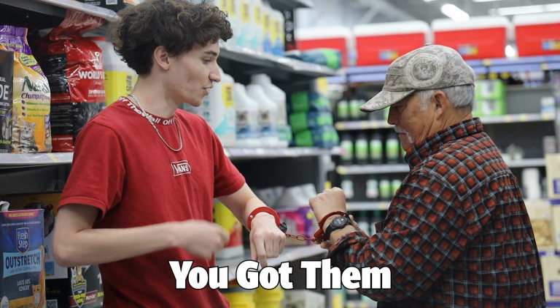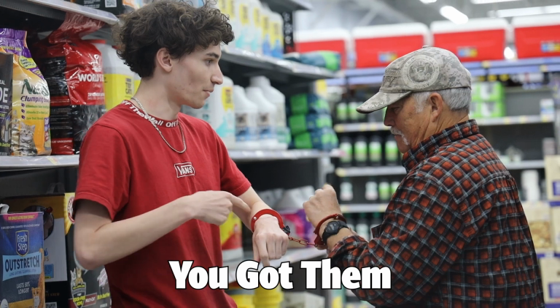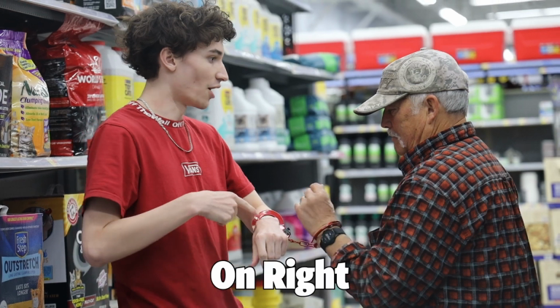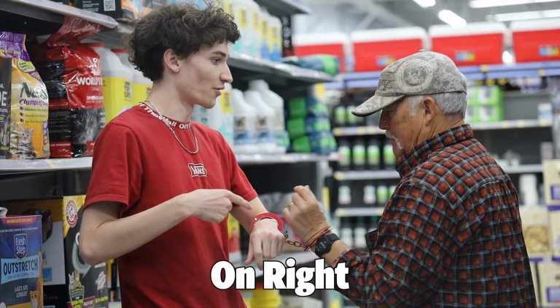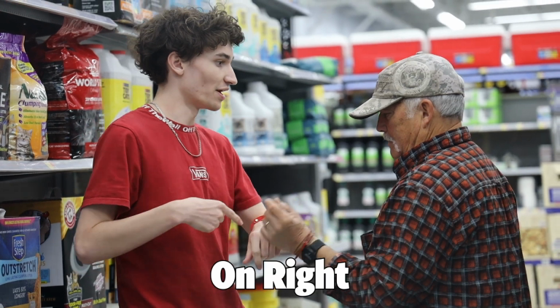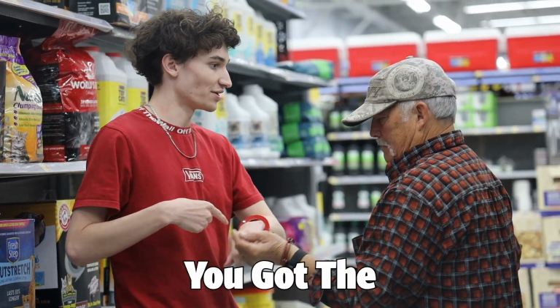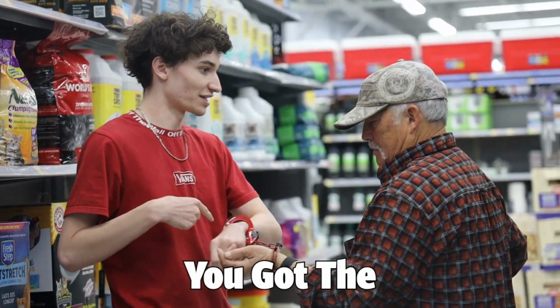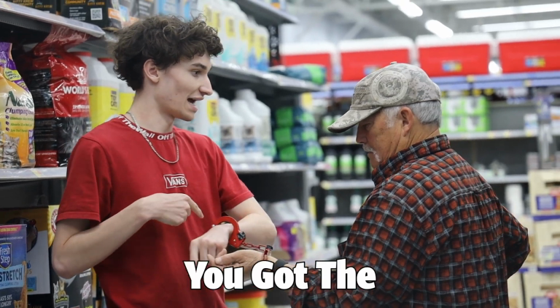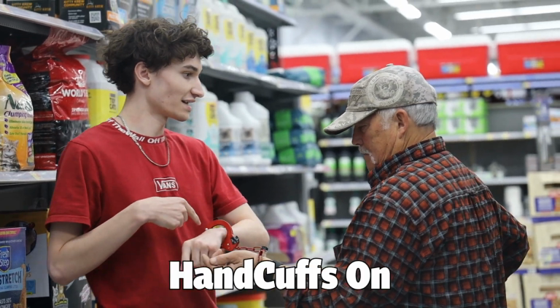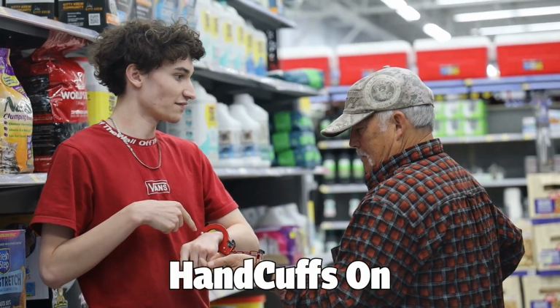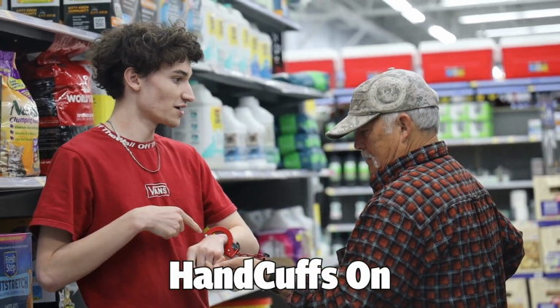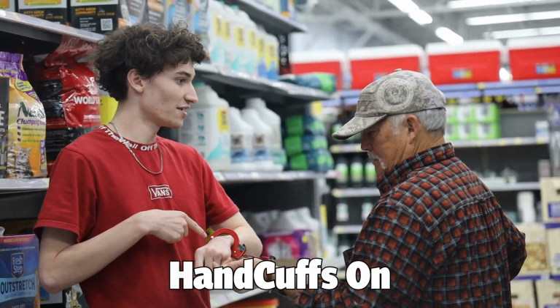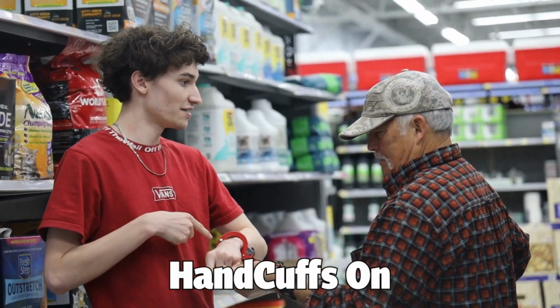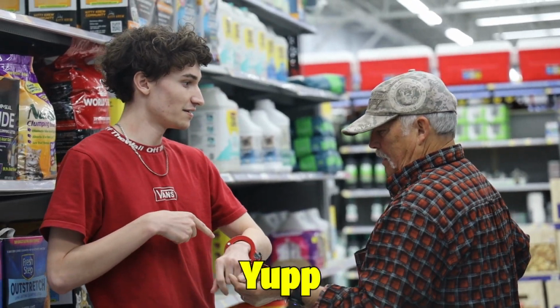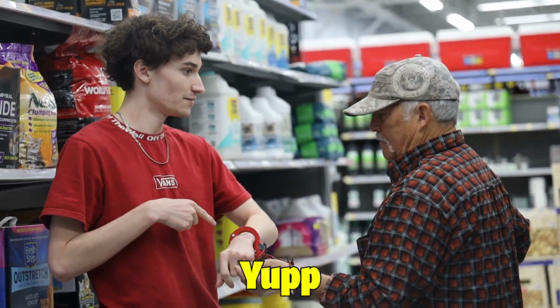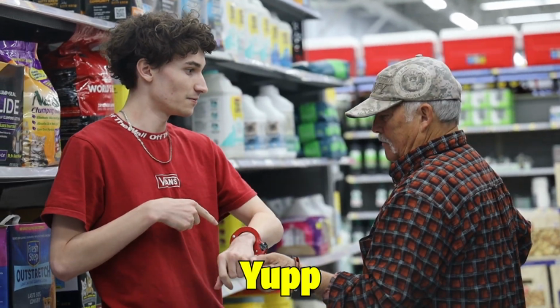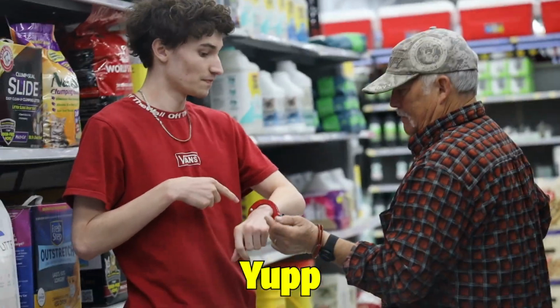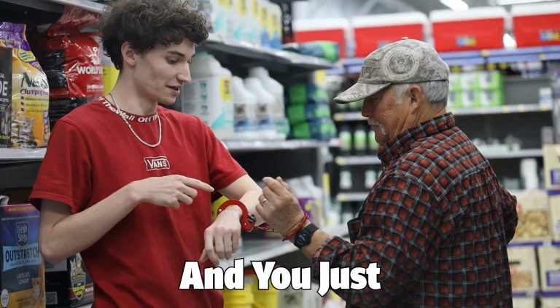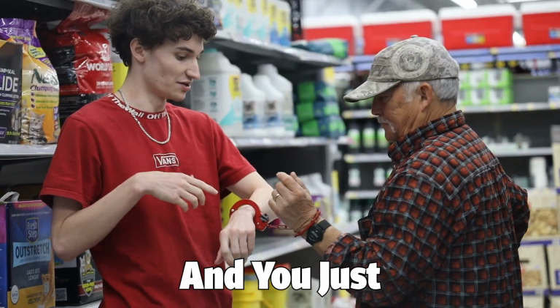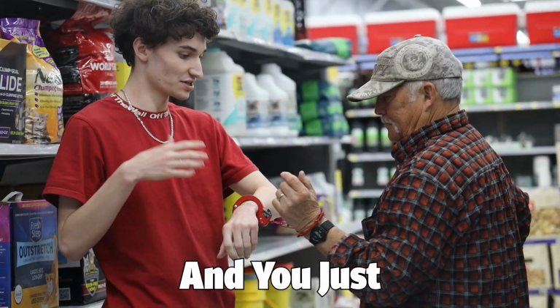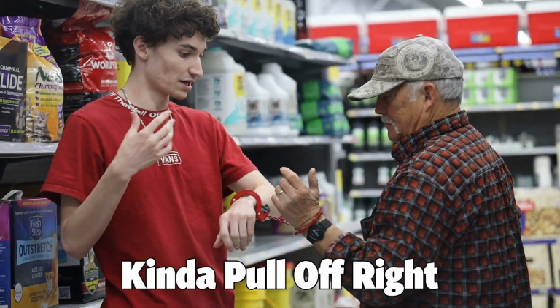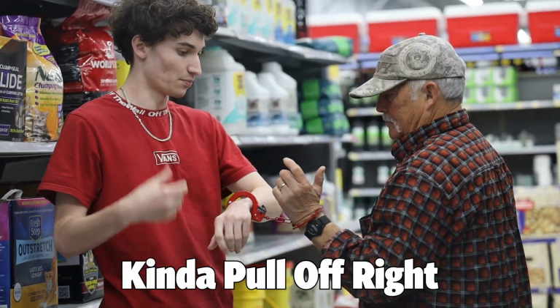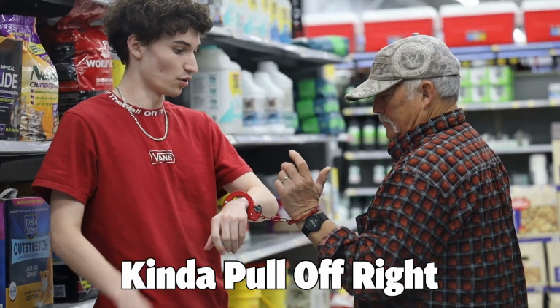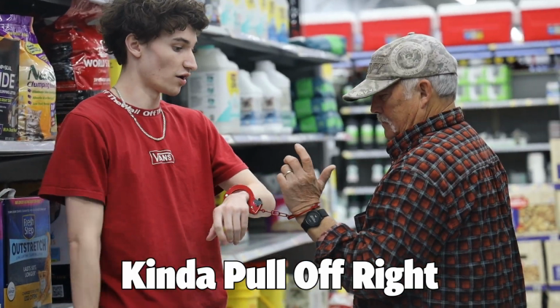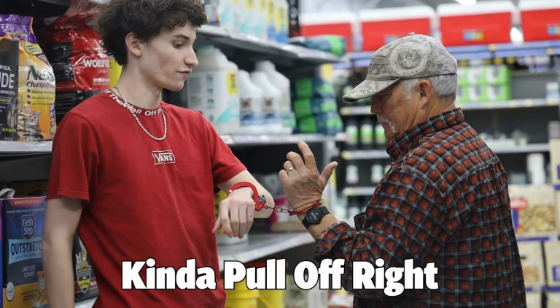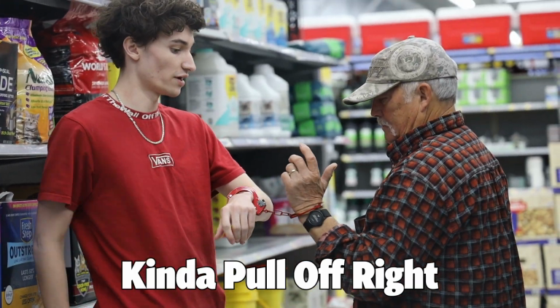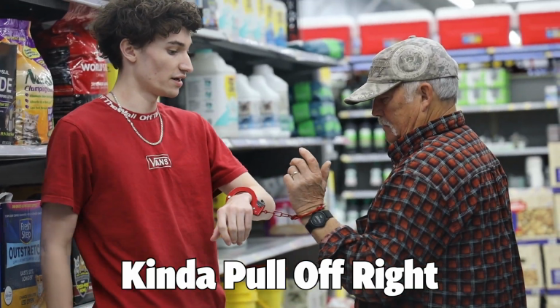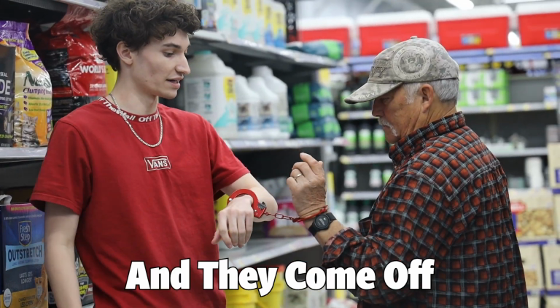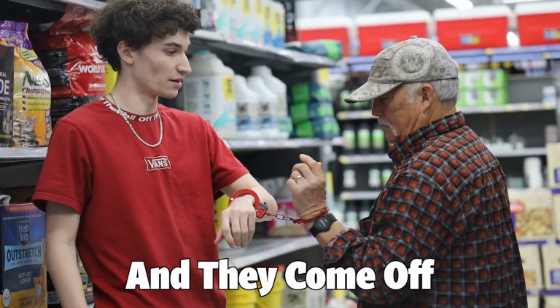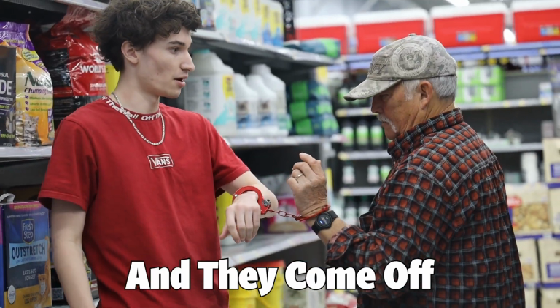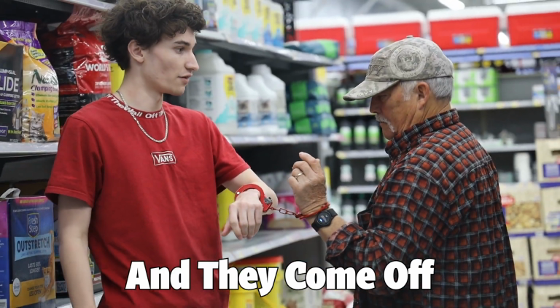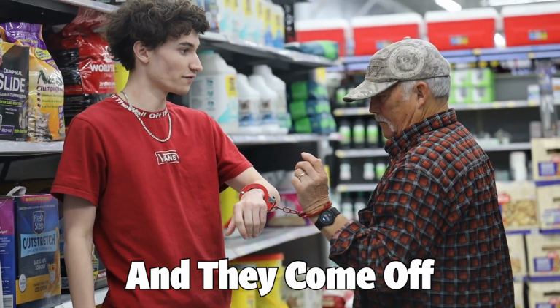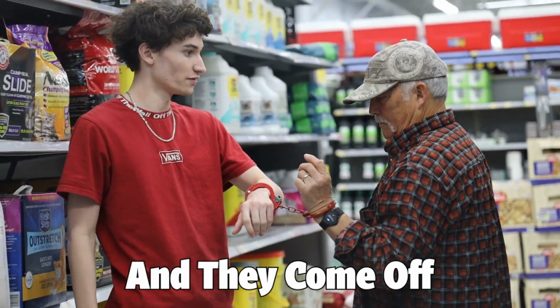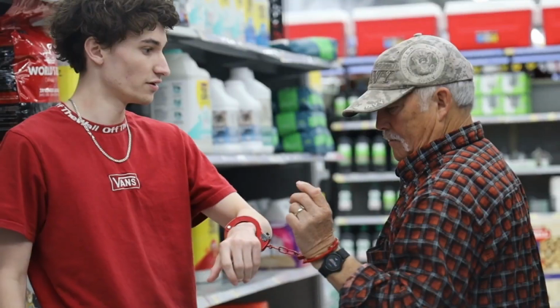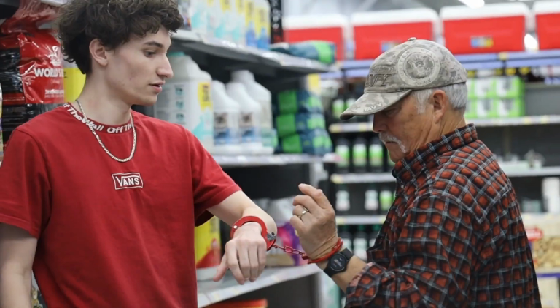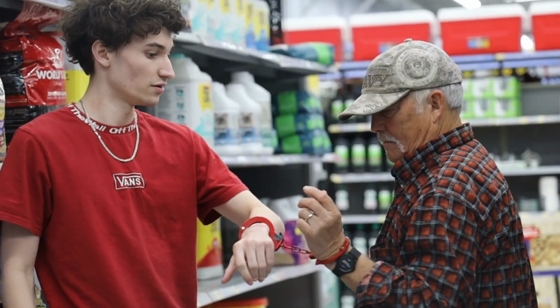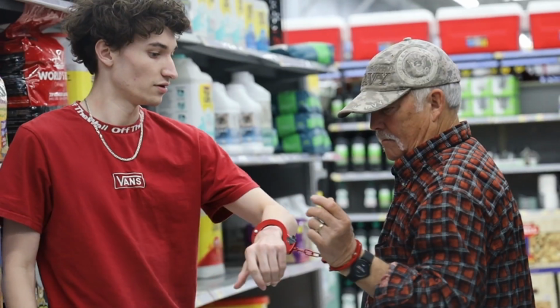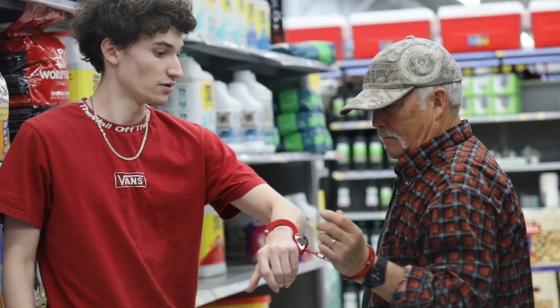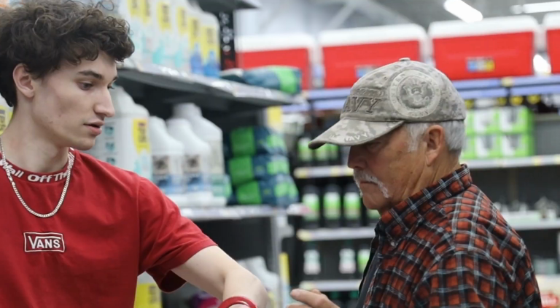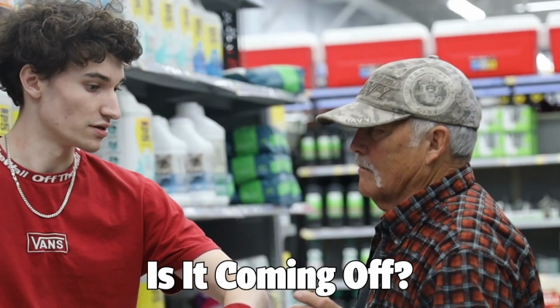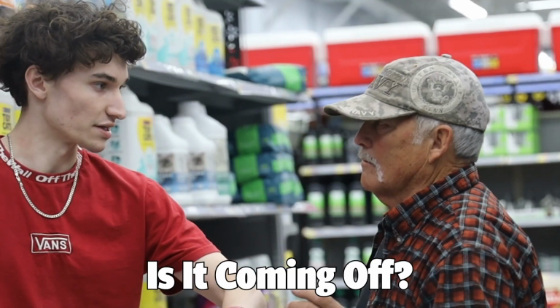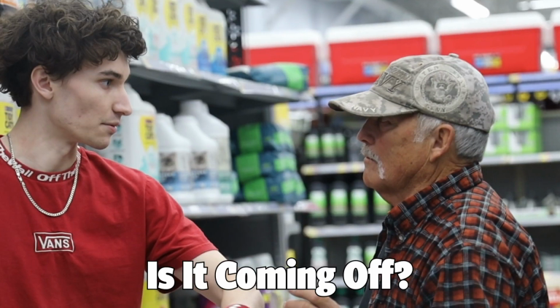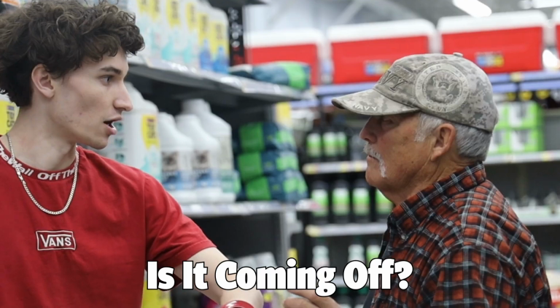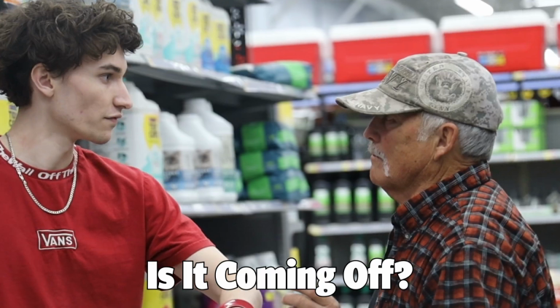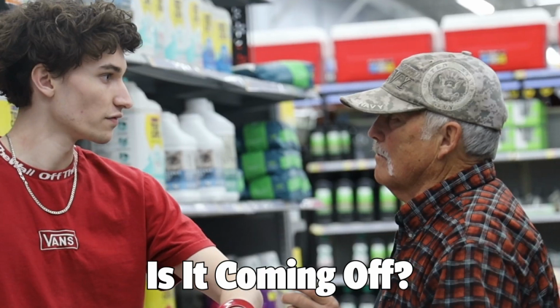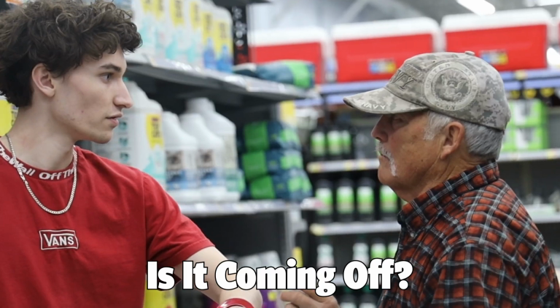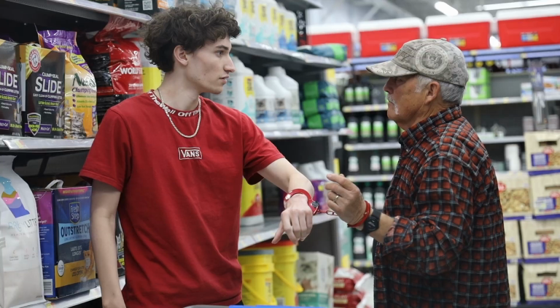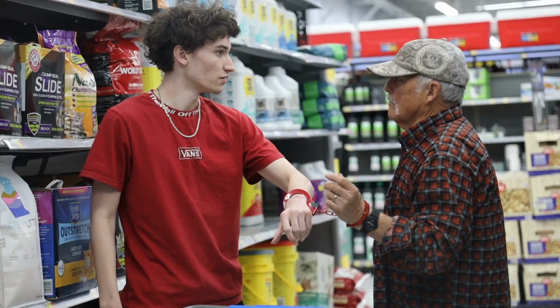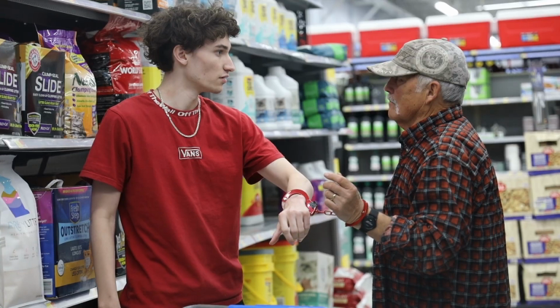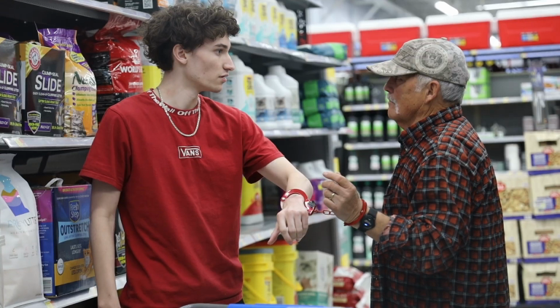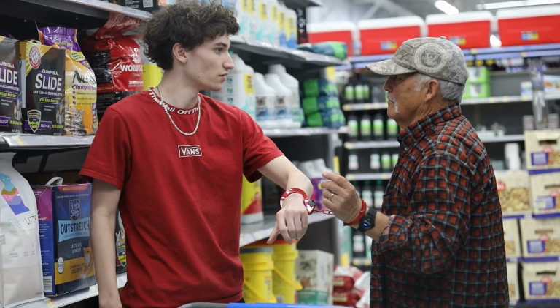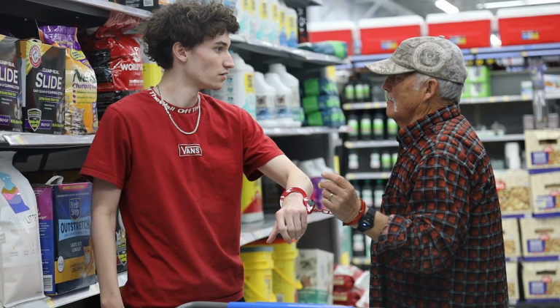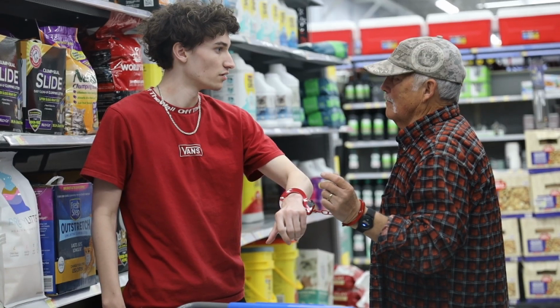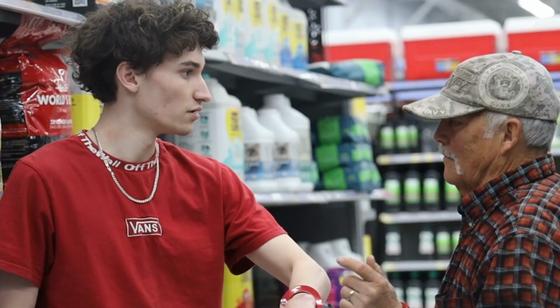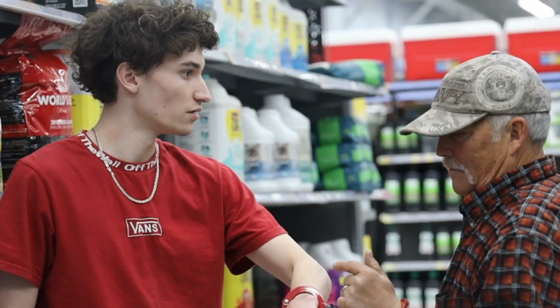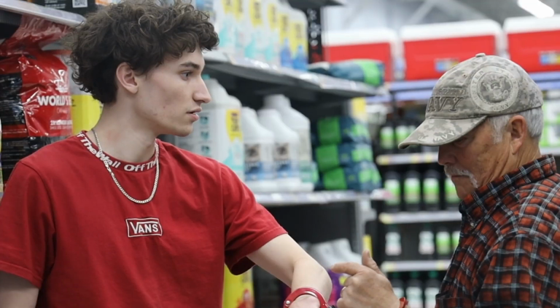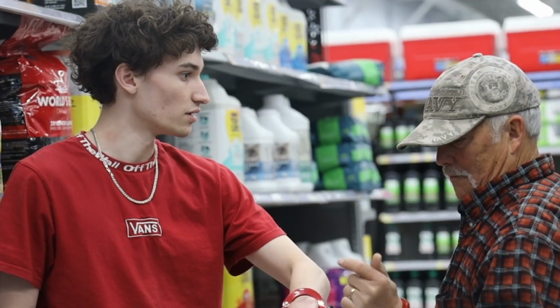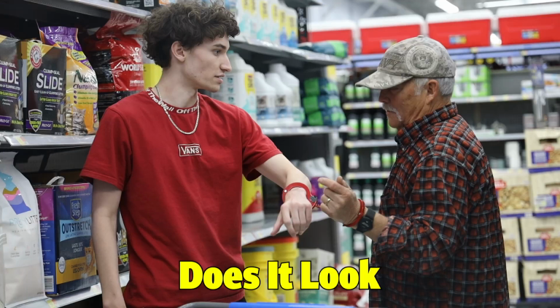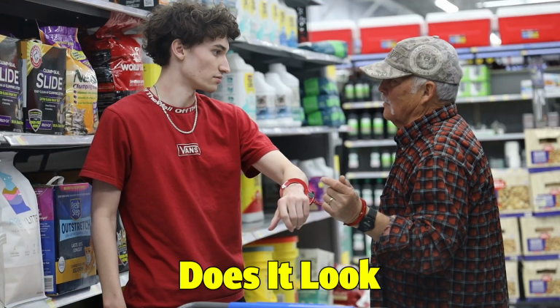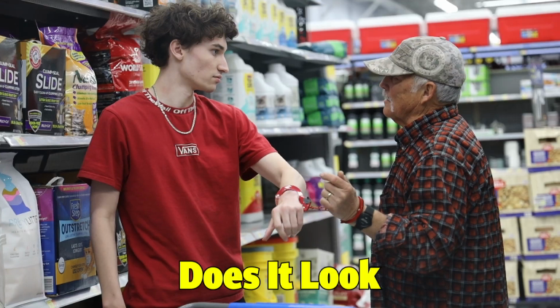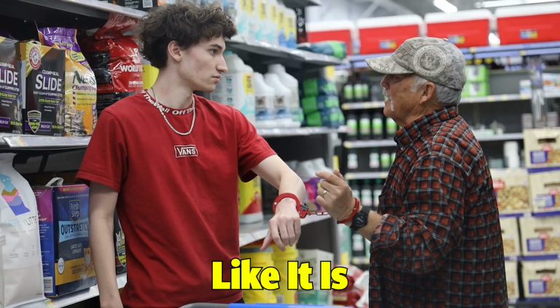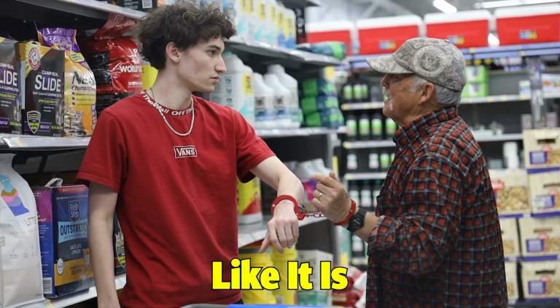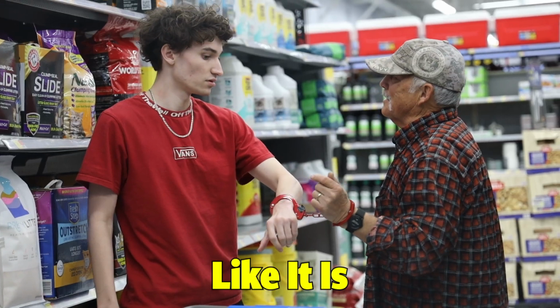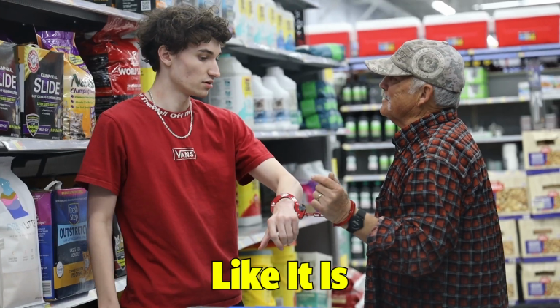You got them on, right? You got the handcuffs on? Yep. And then you just kind of pull off, right? And they come off. Is it coming off? Does it look like it is?